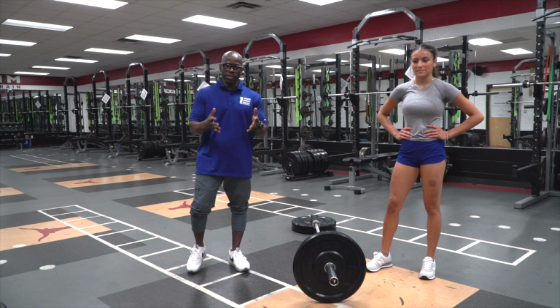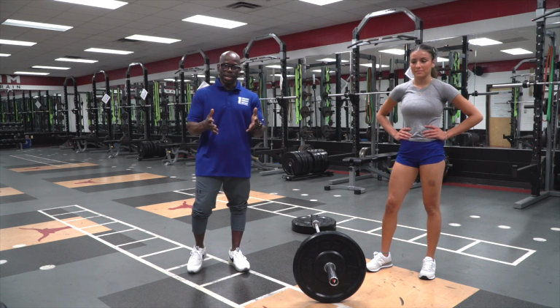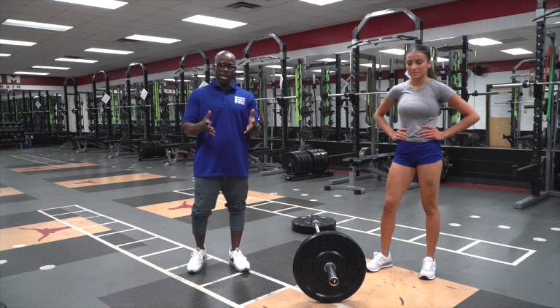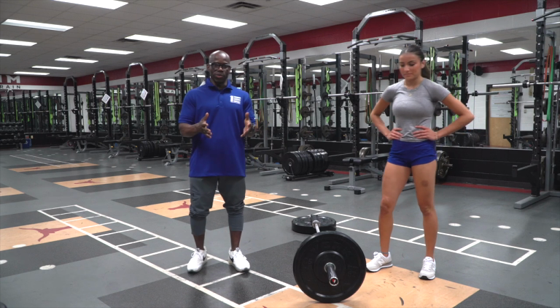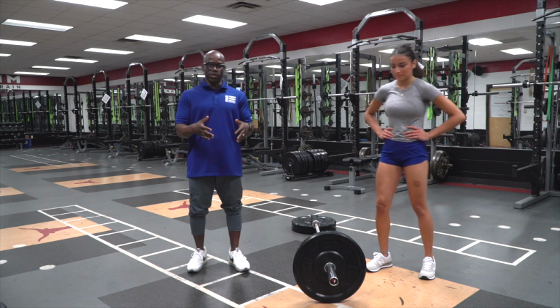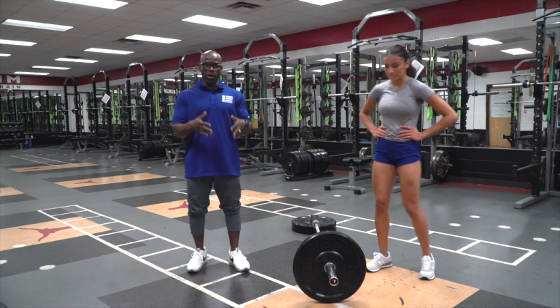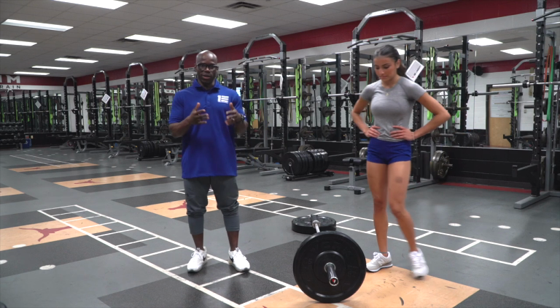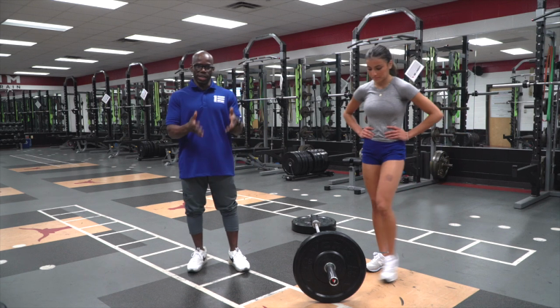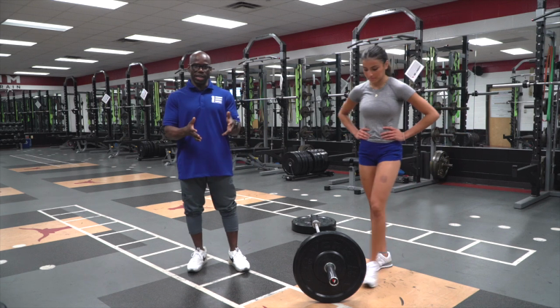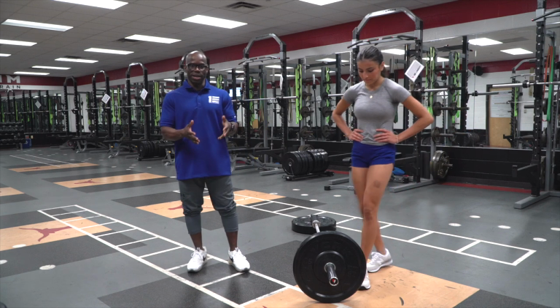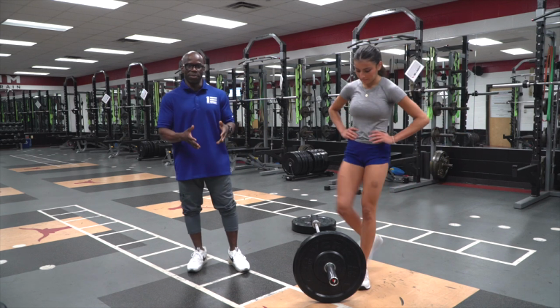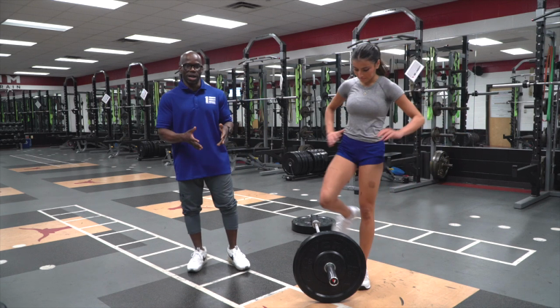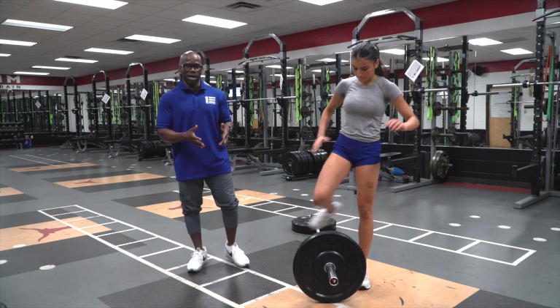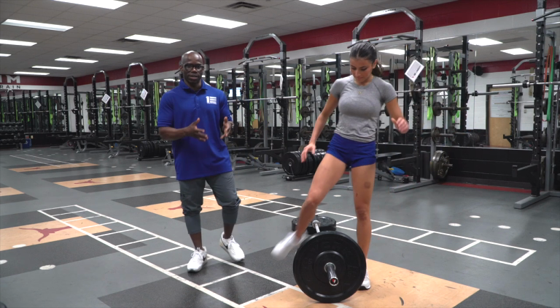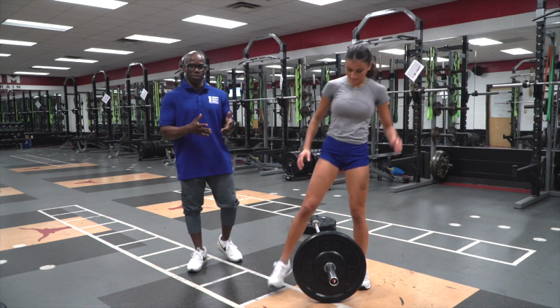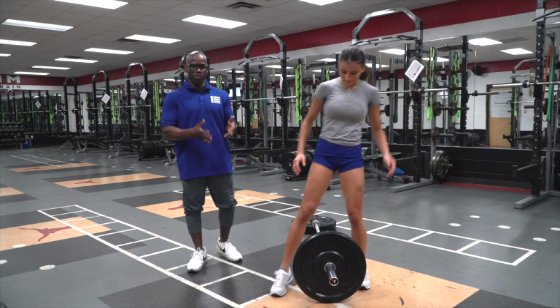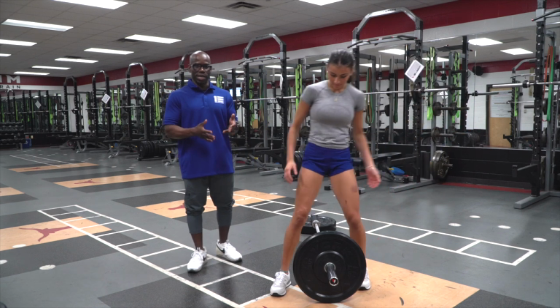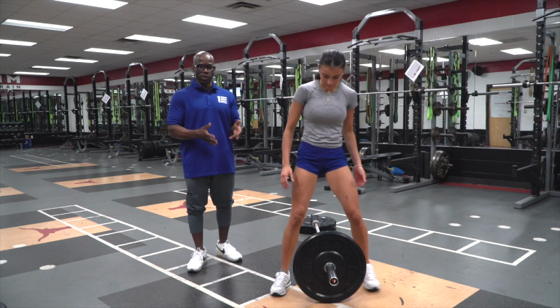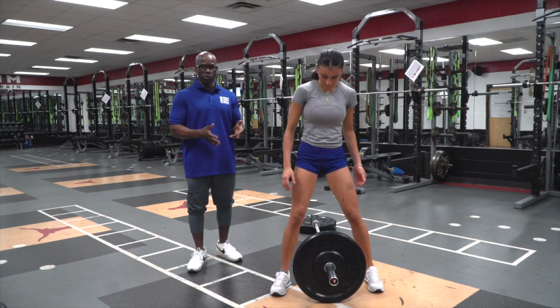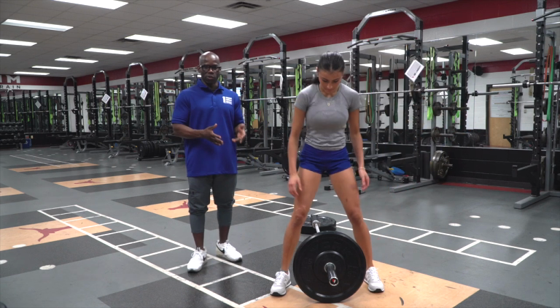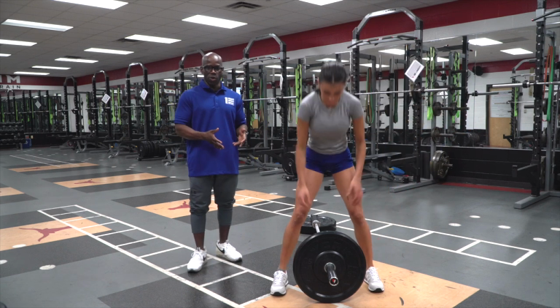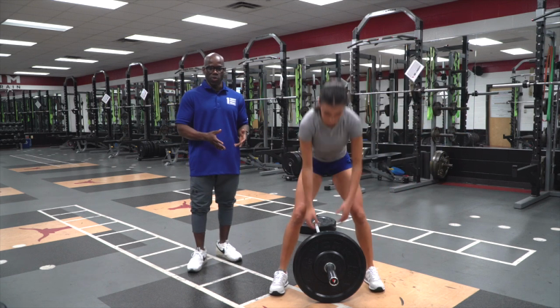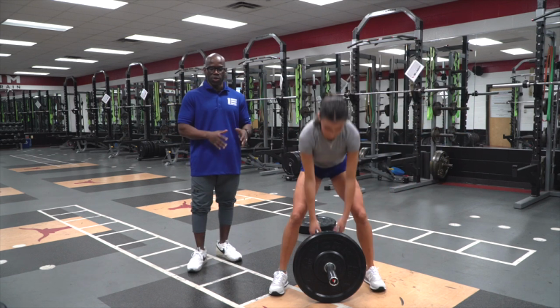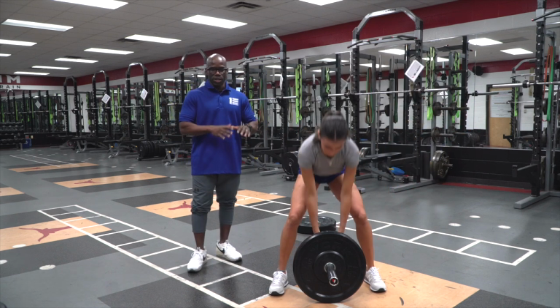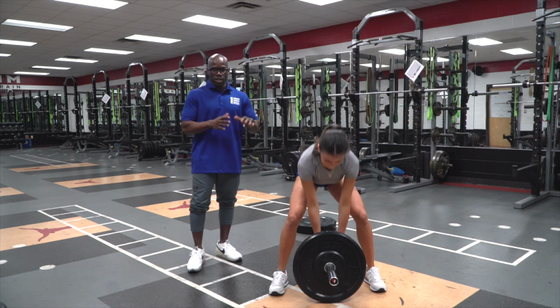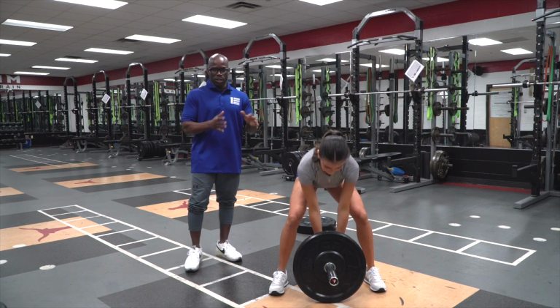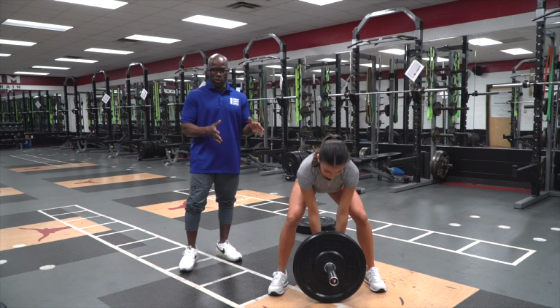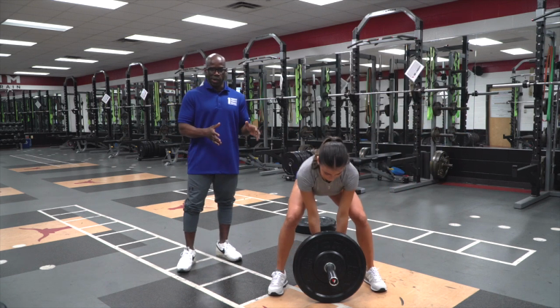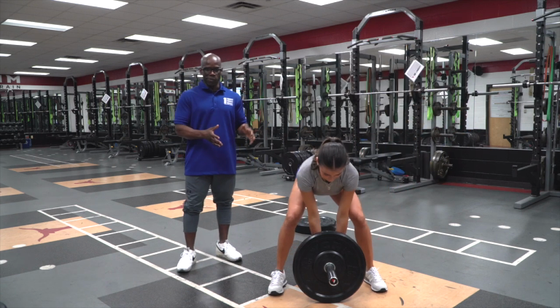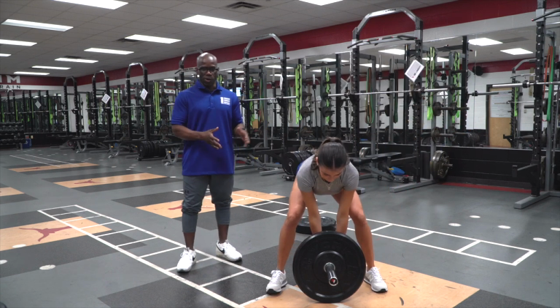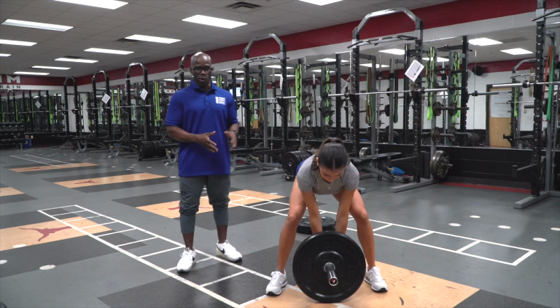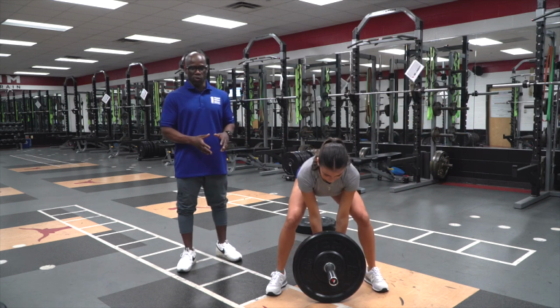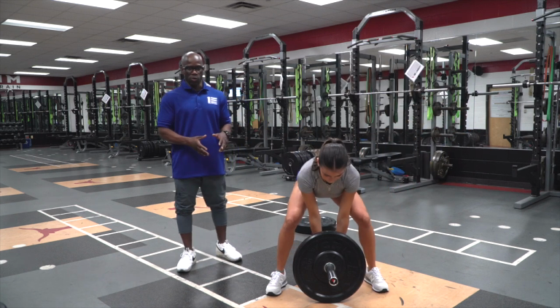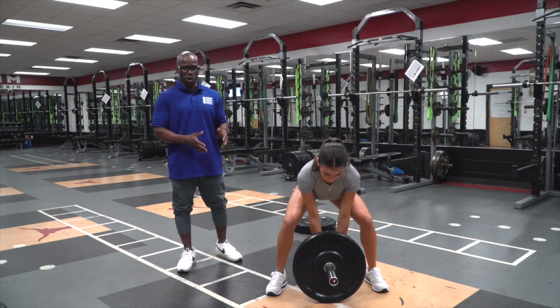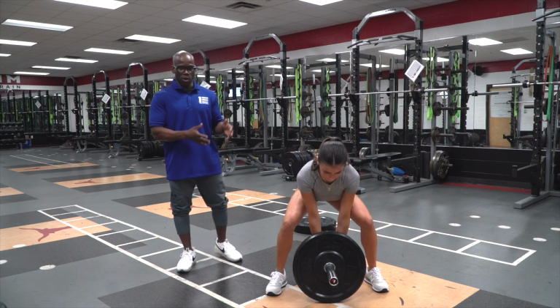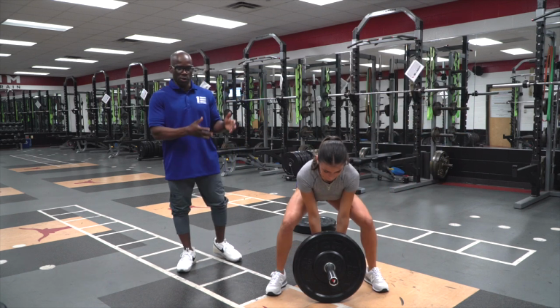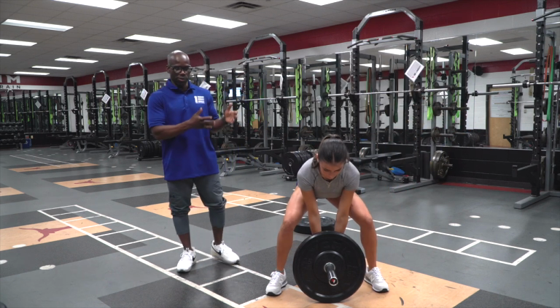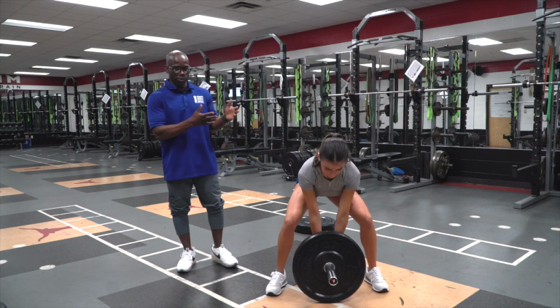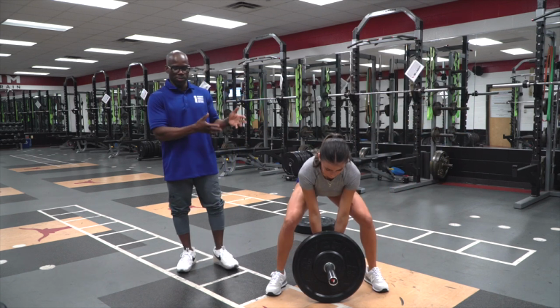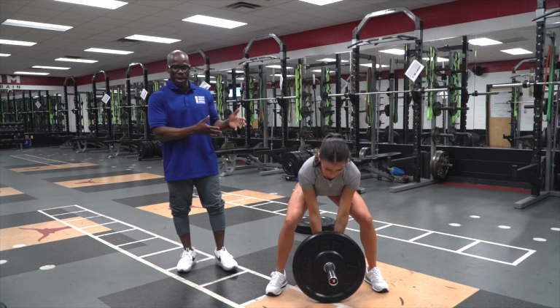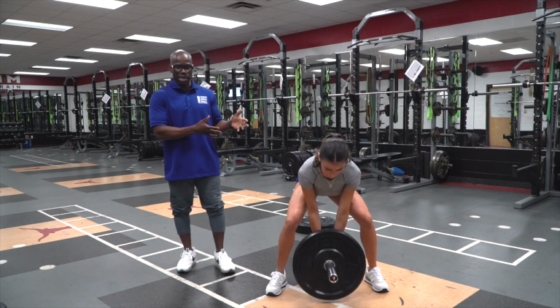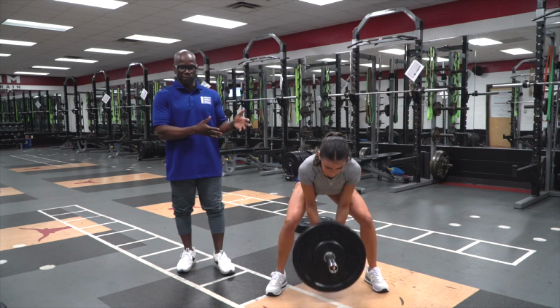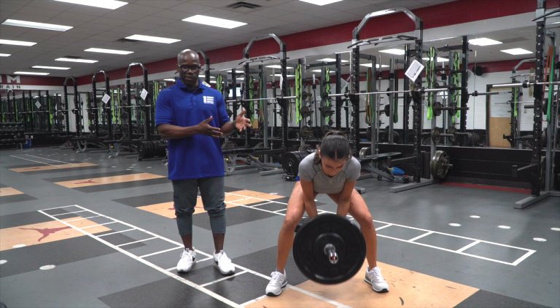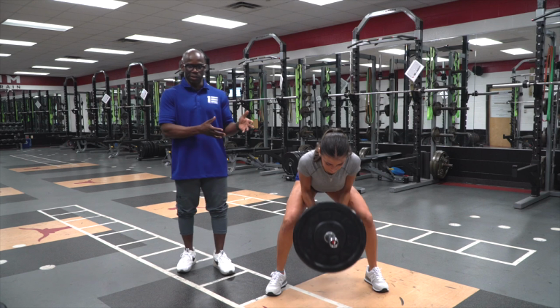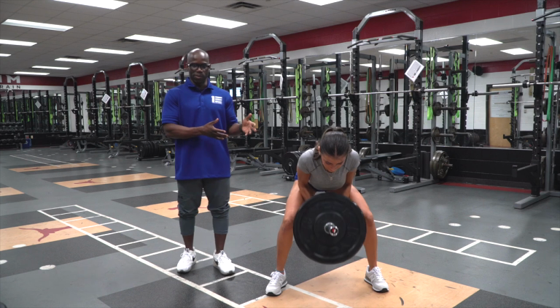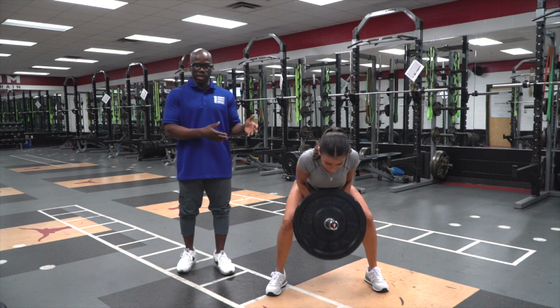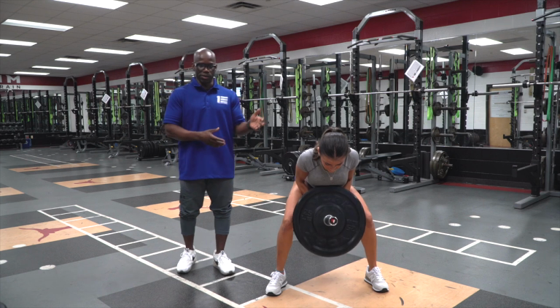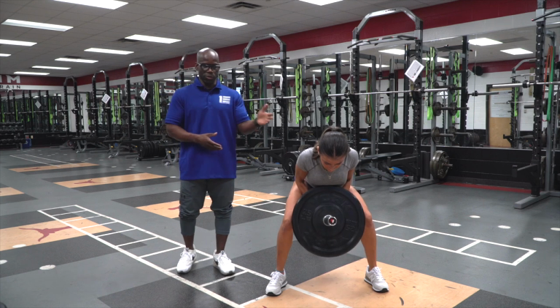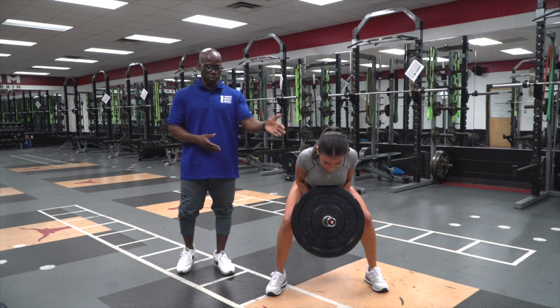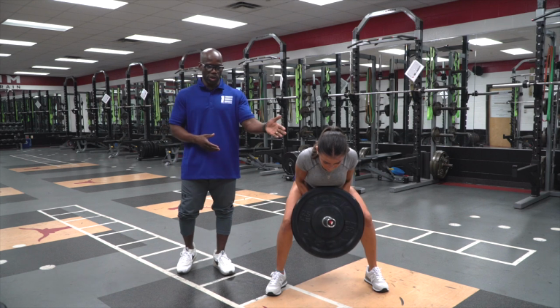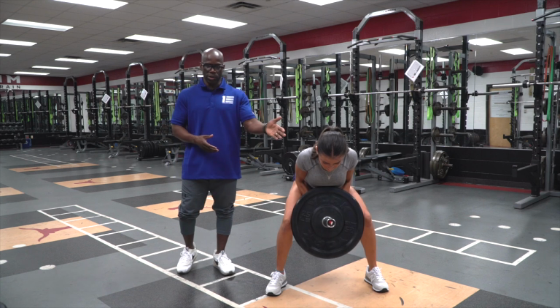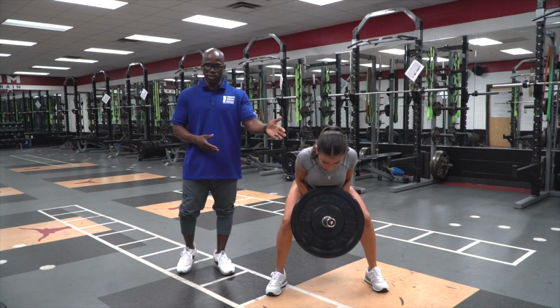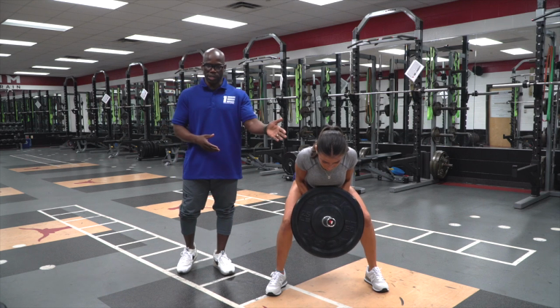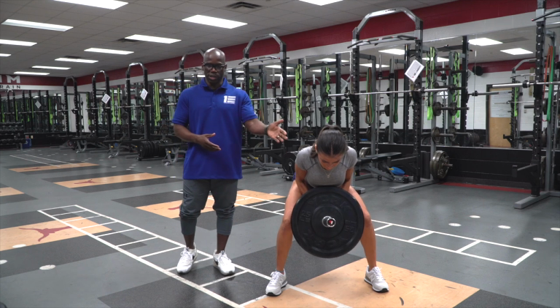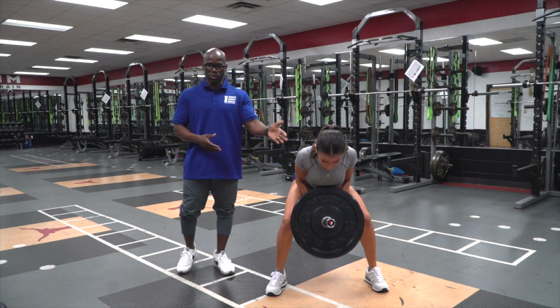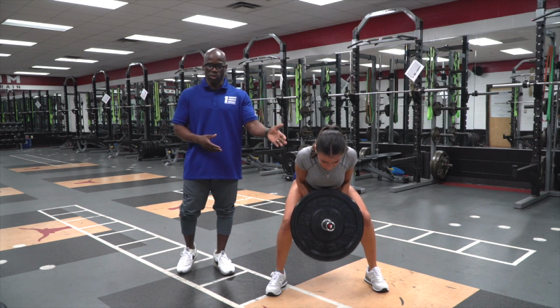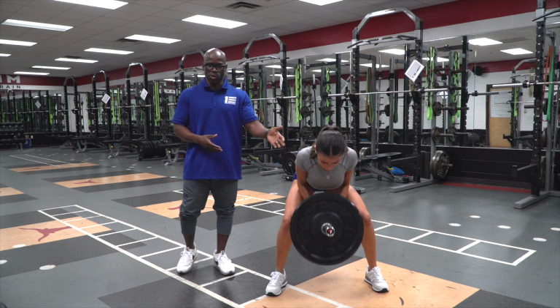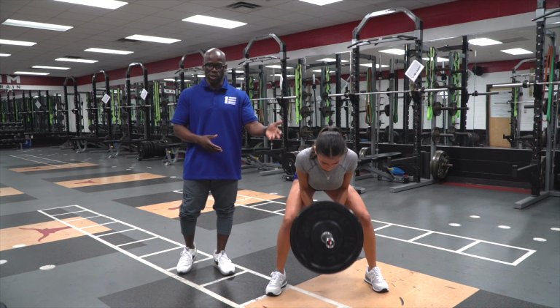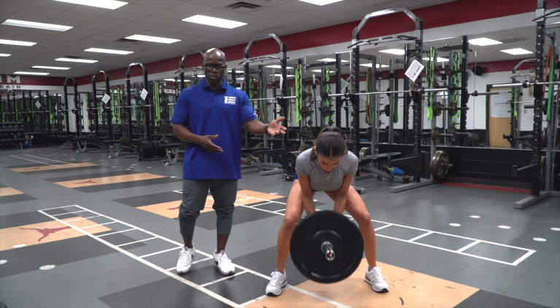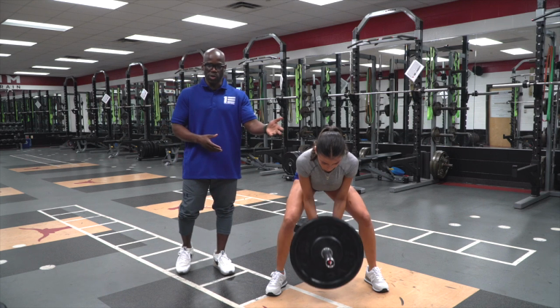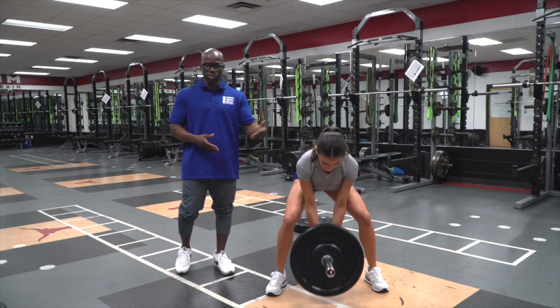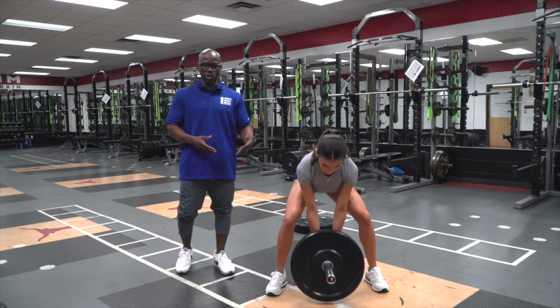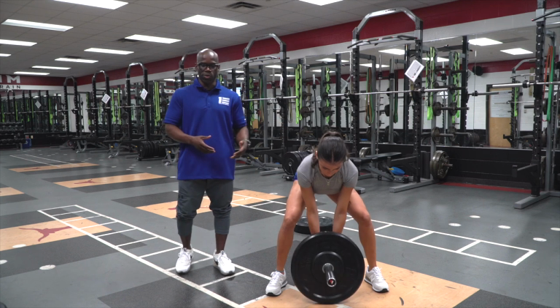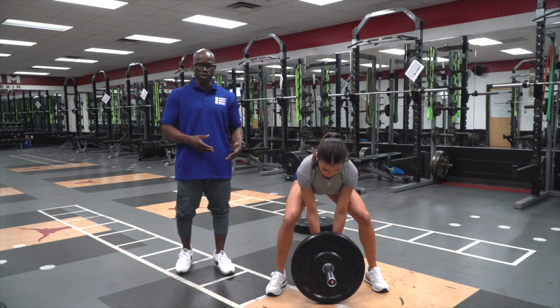Today we're talking landmine bent-over row — great for overall back development and rear deltoids, or rear shoulders.